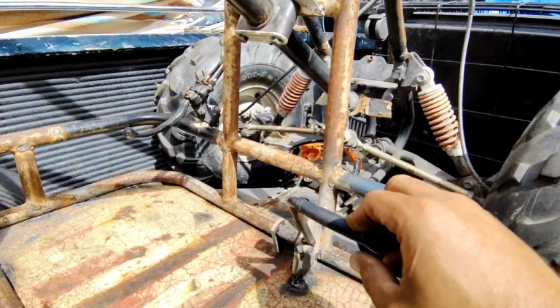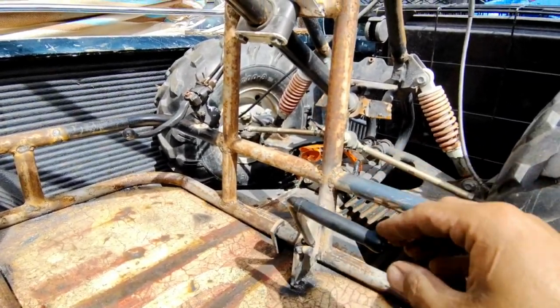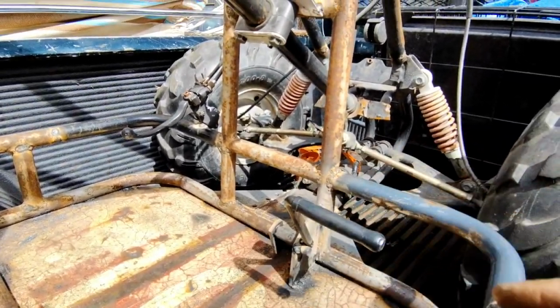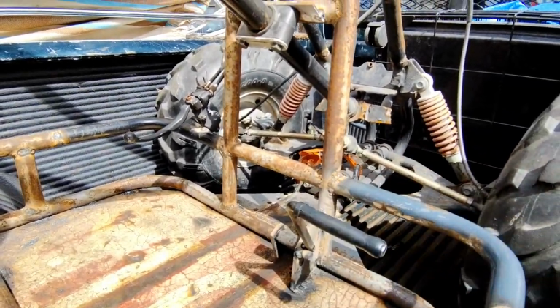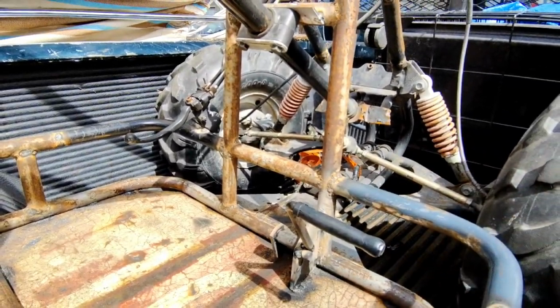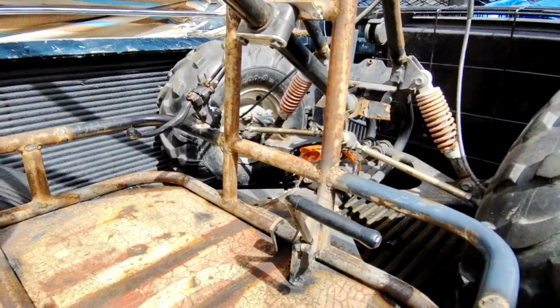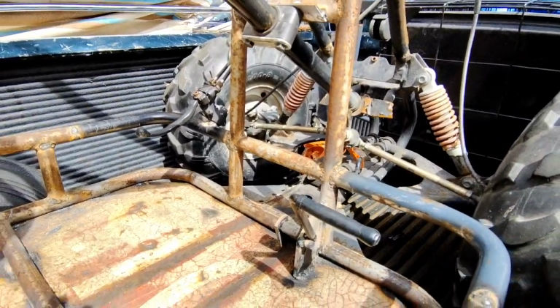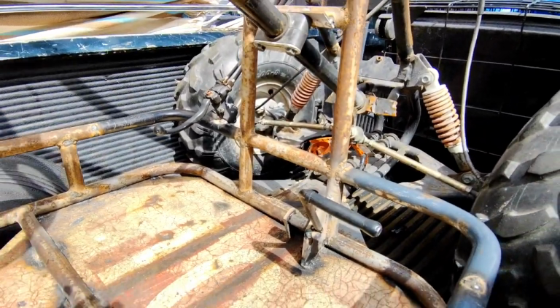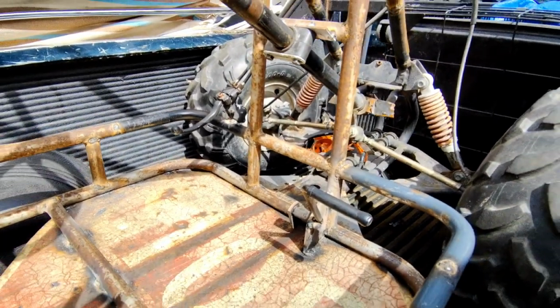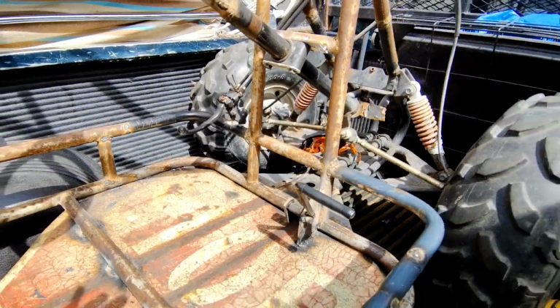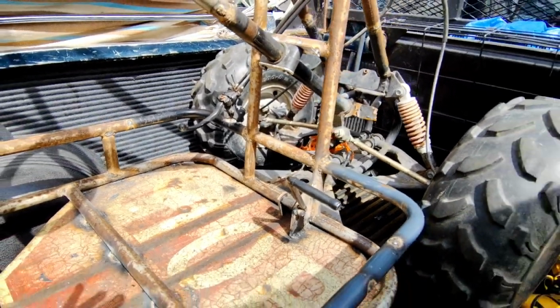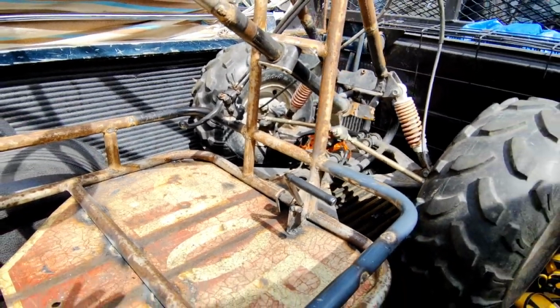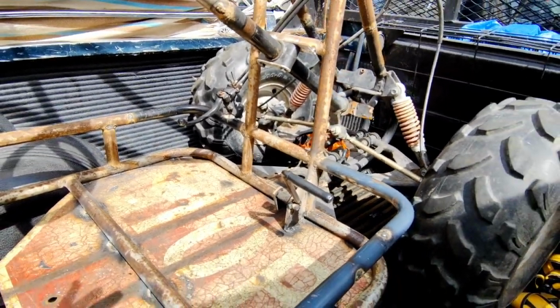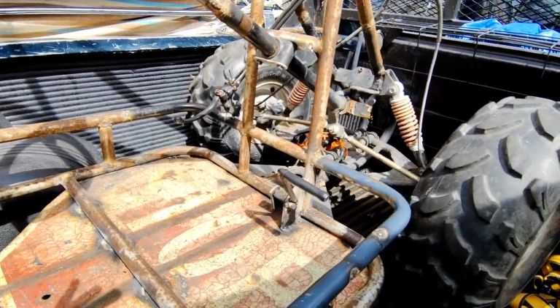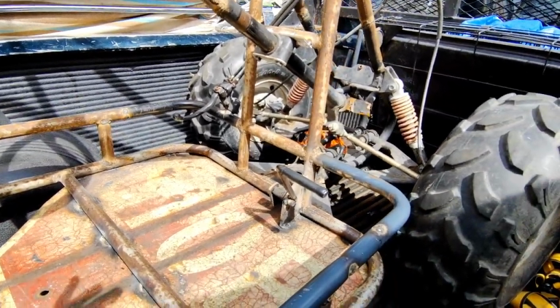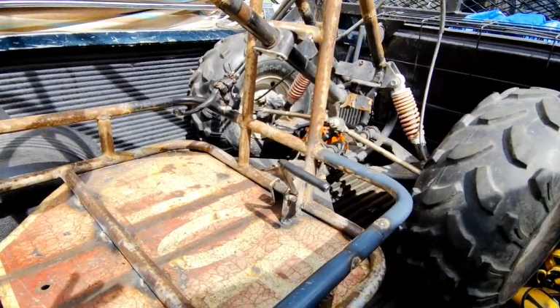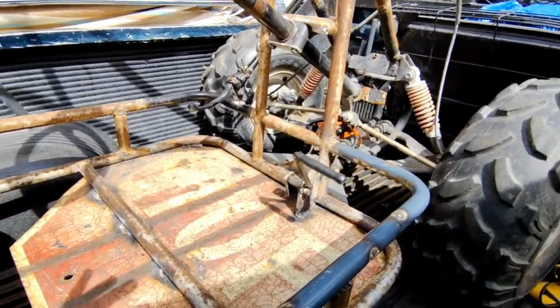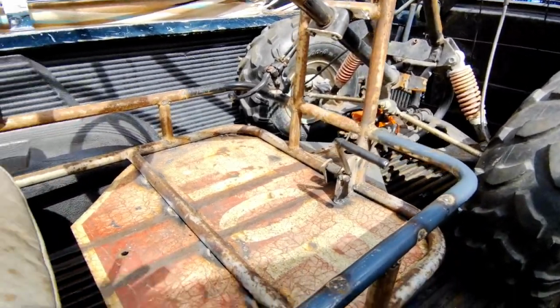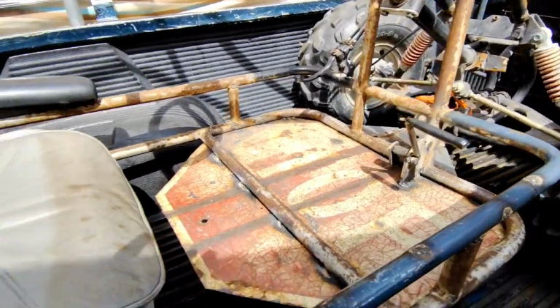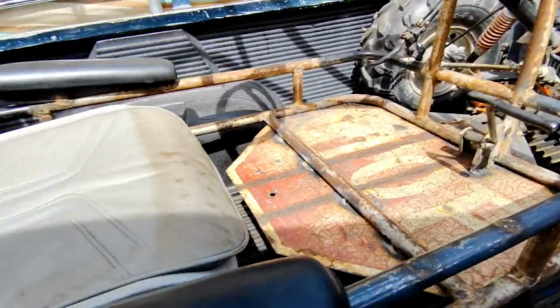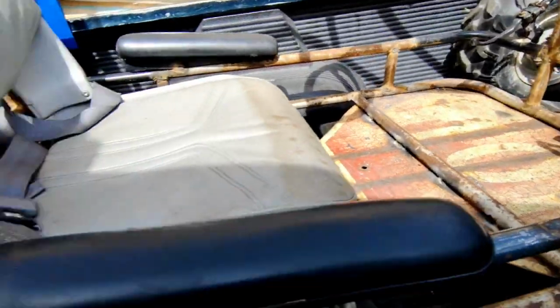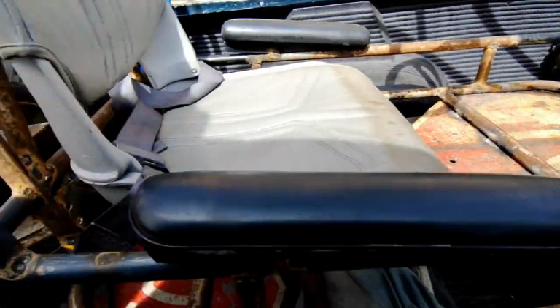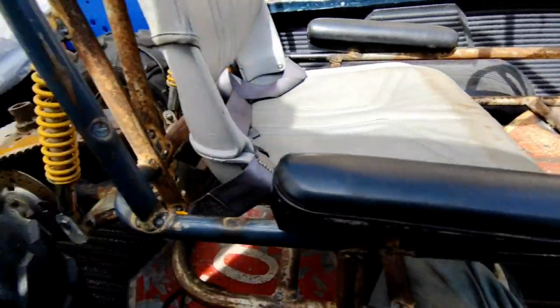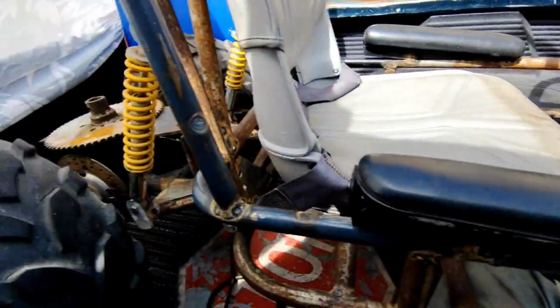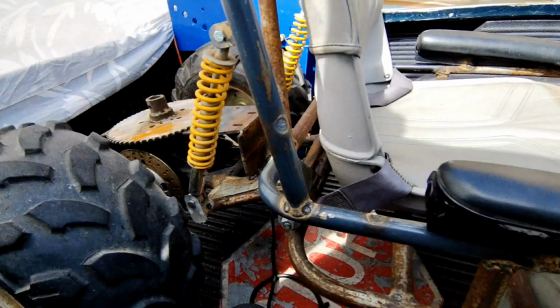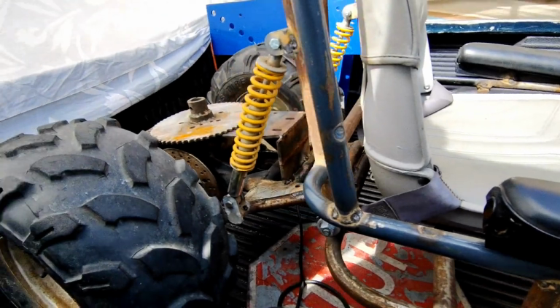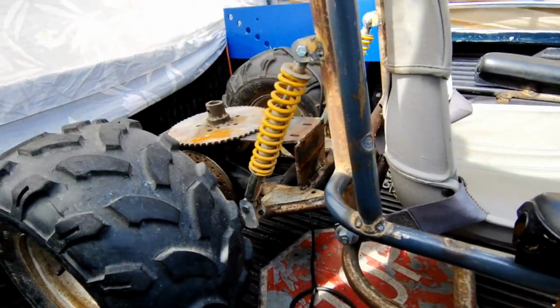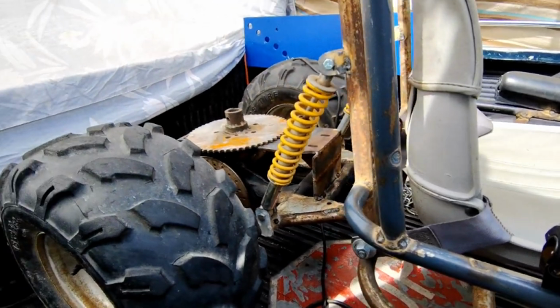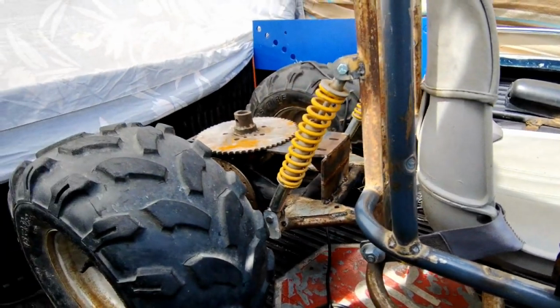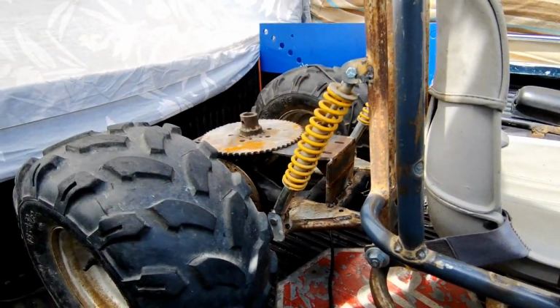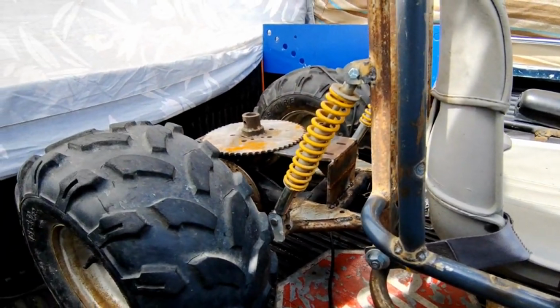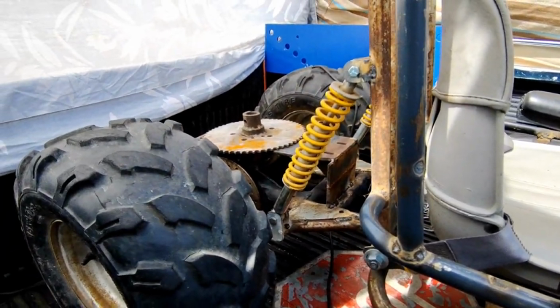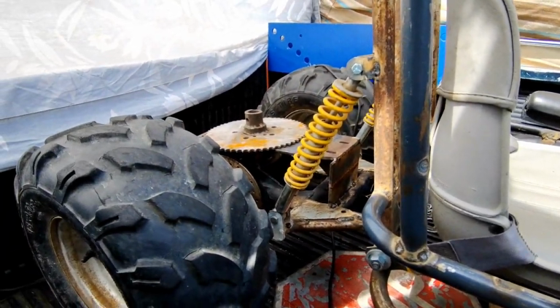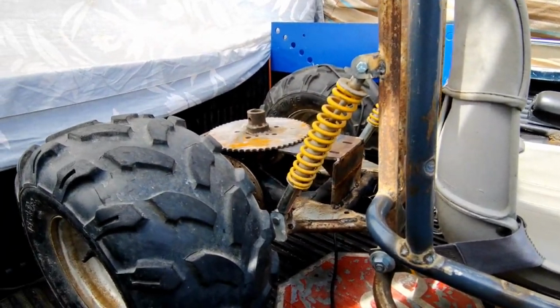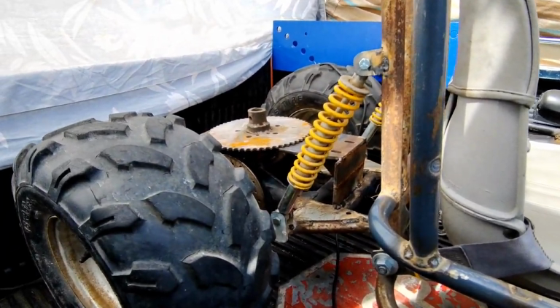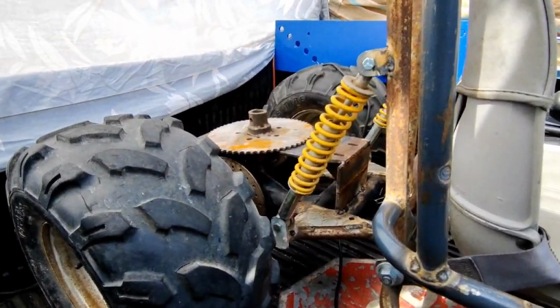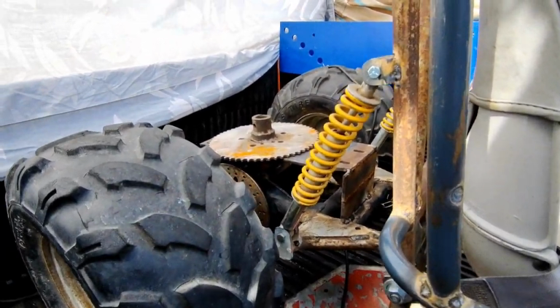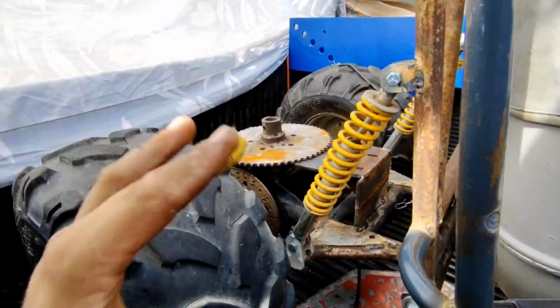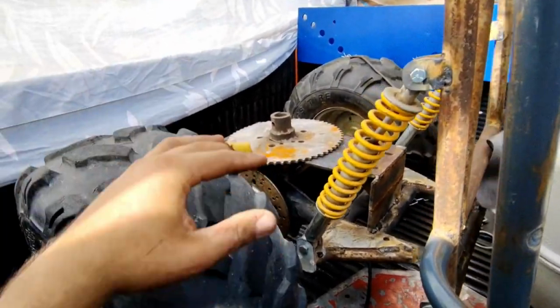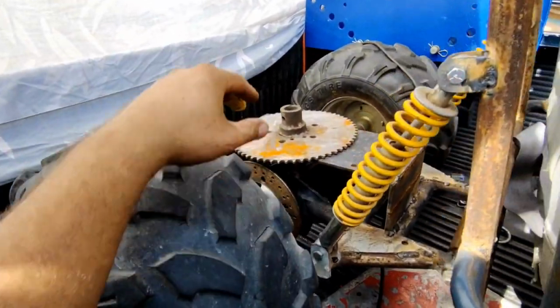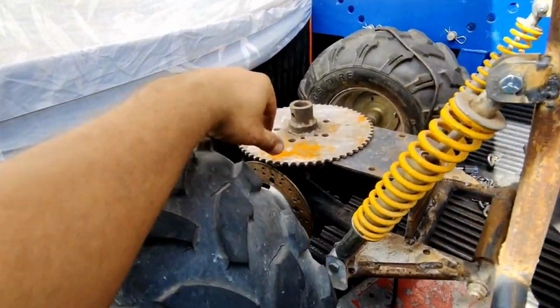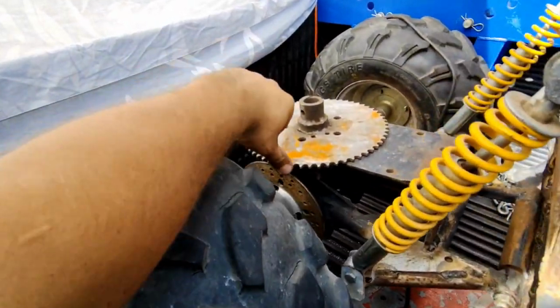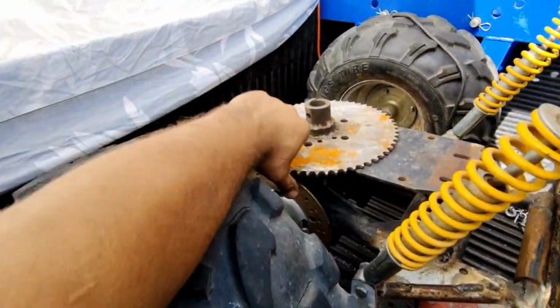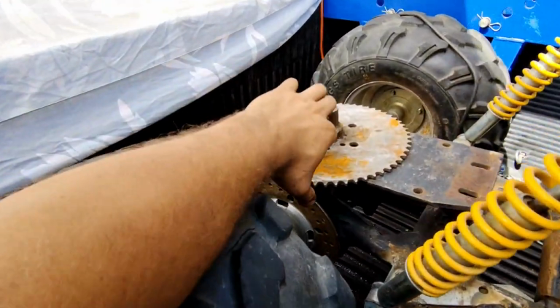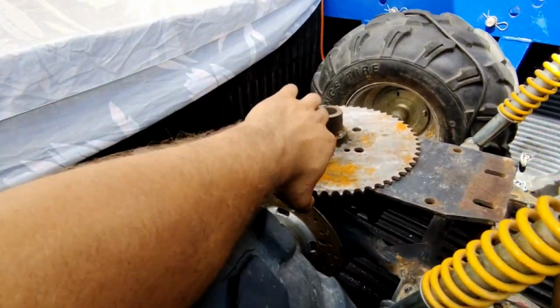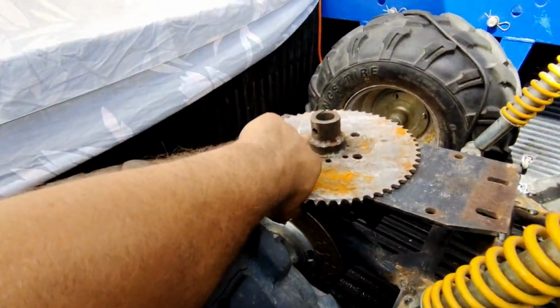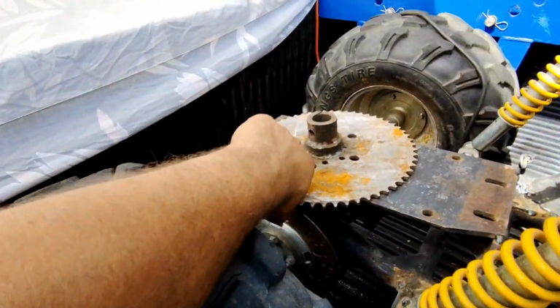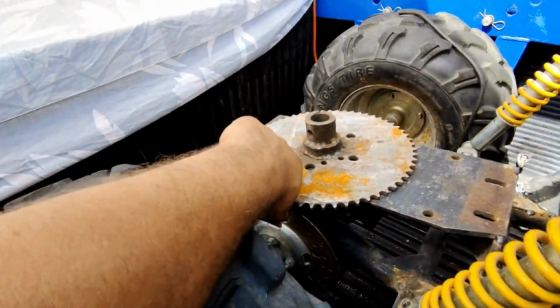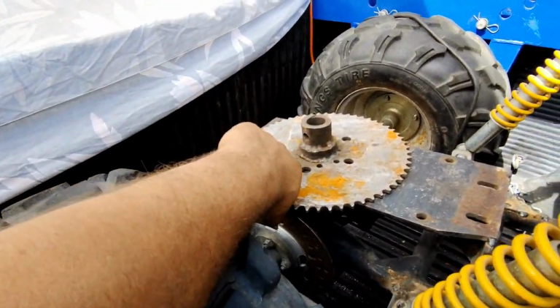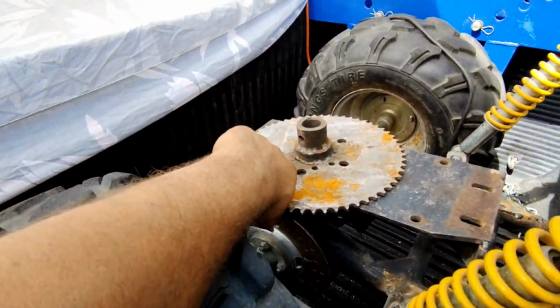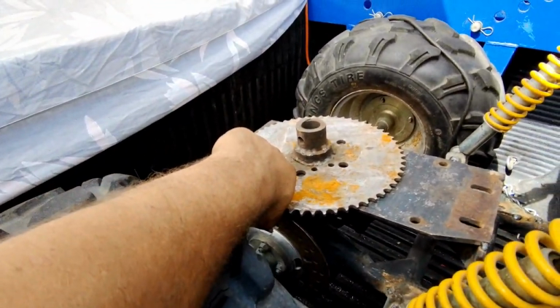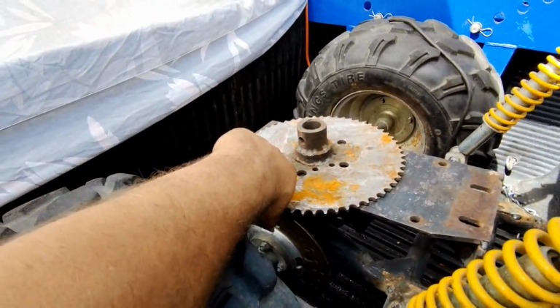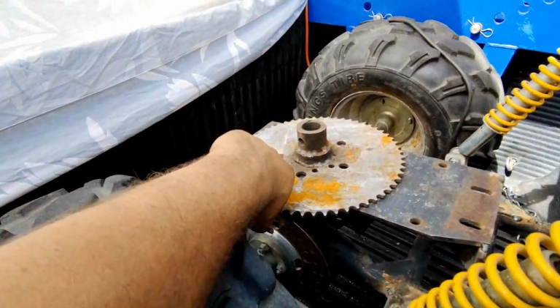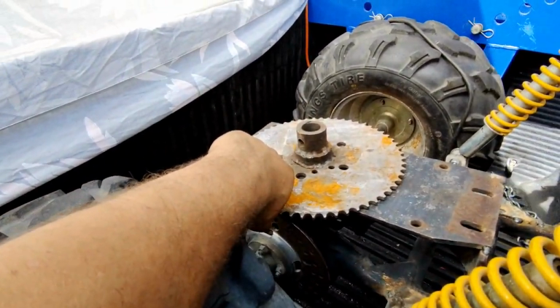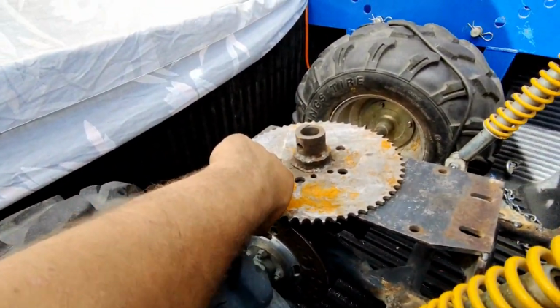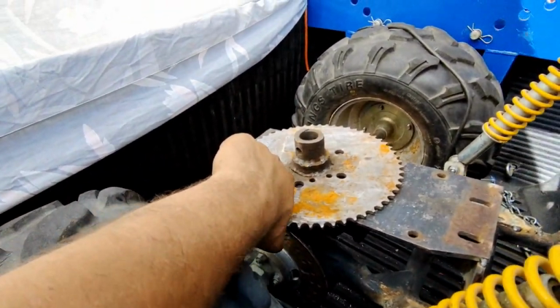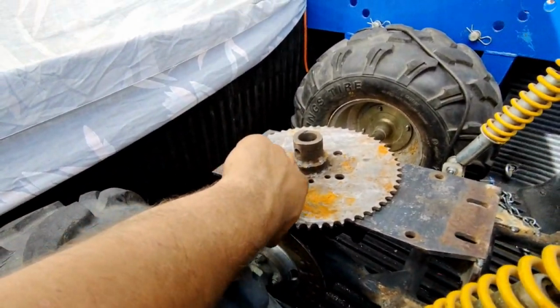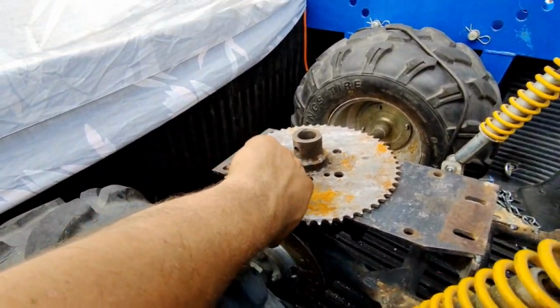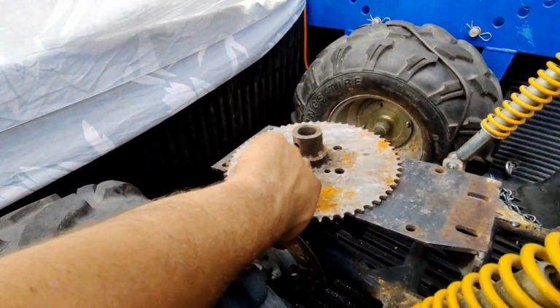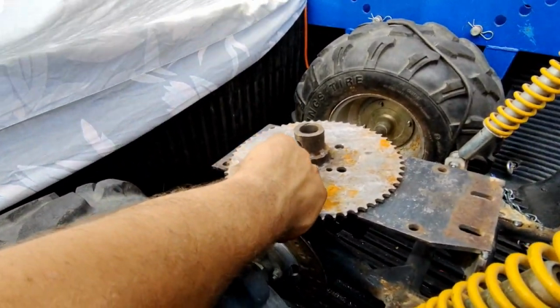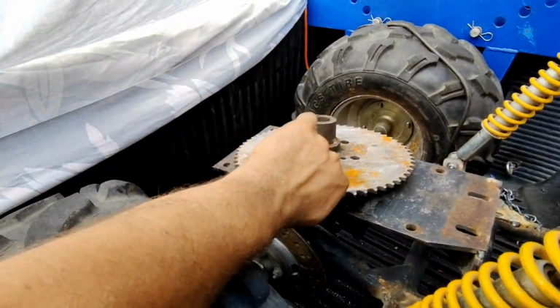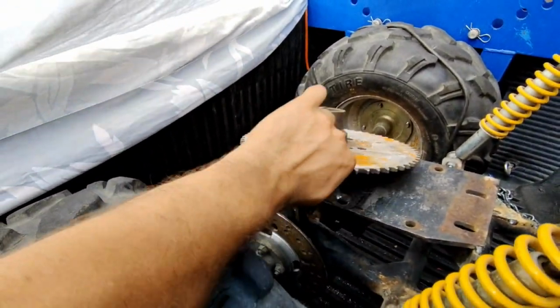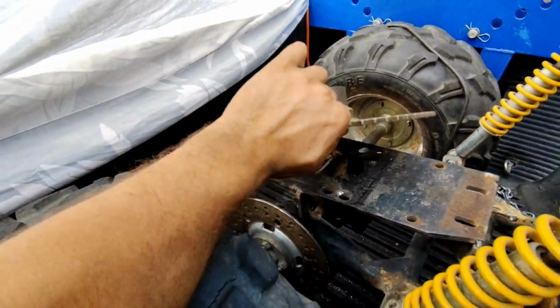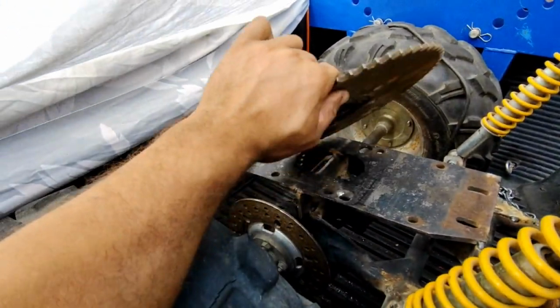Got that all hooked up. Now I think I'm going to work on the back and I found this 9 and 3/4-inch sprocket.